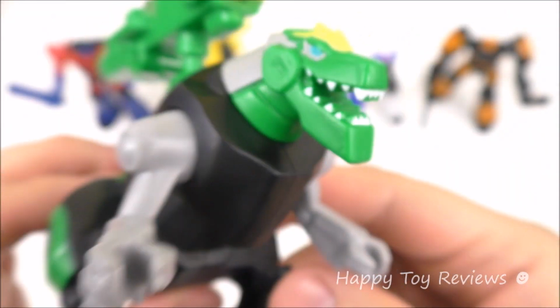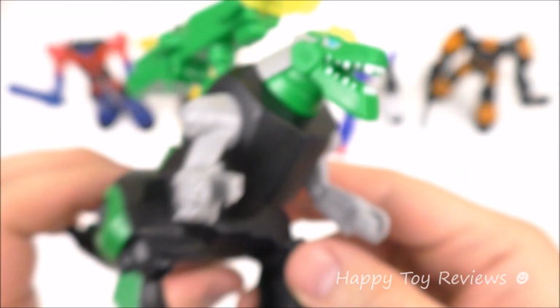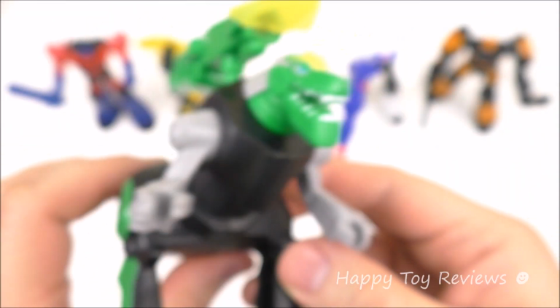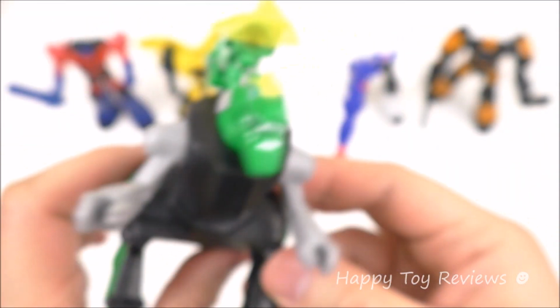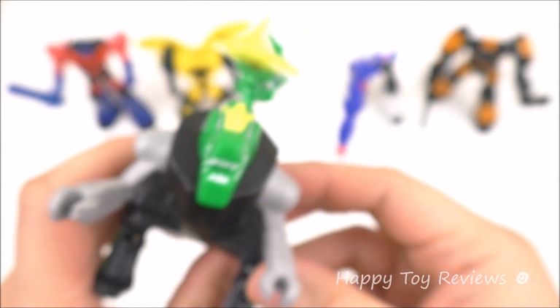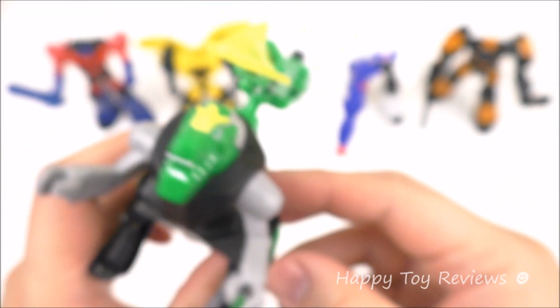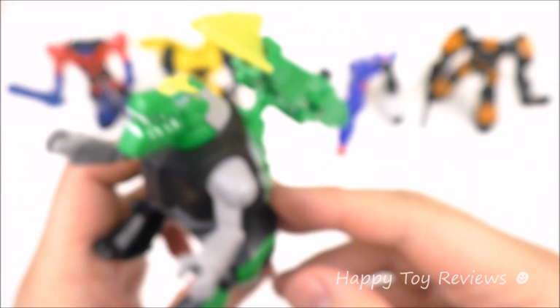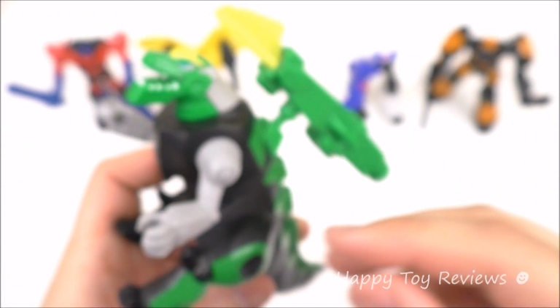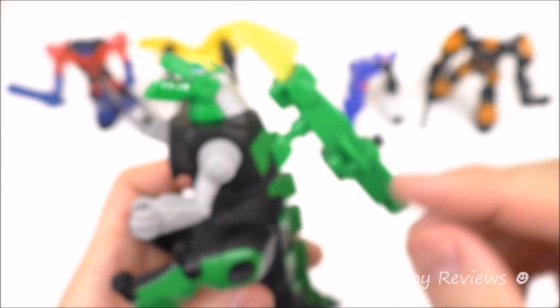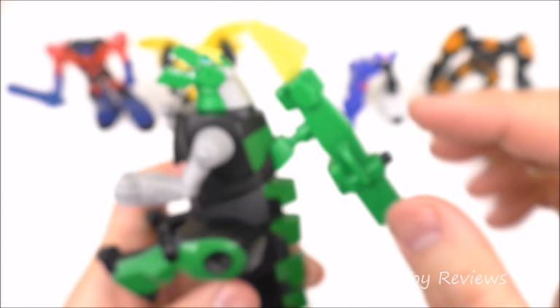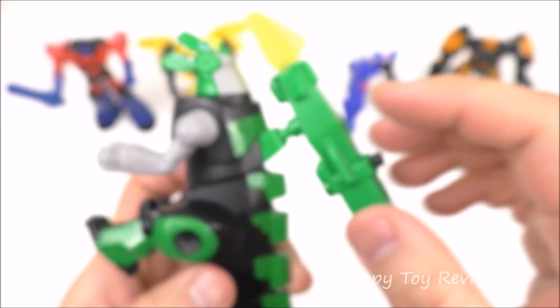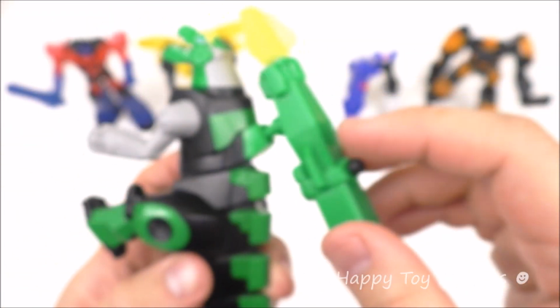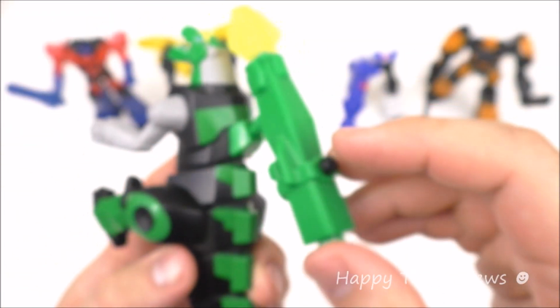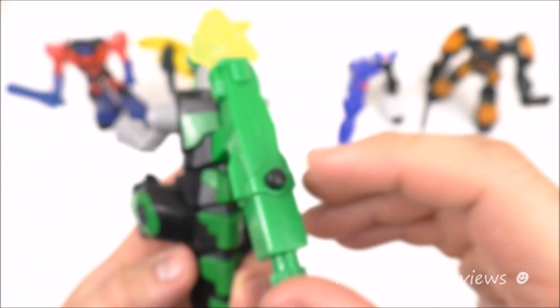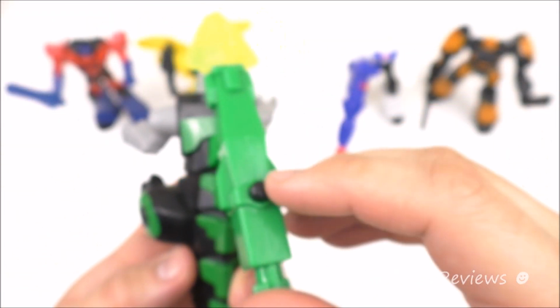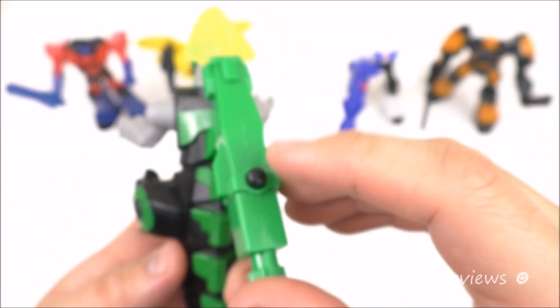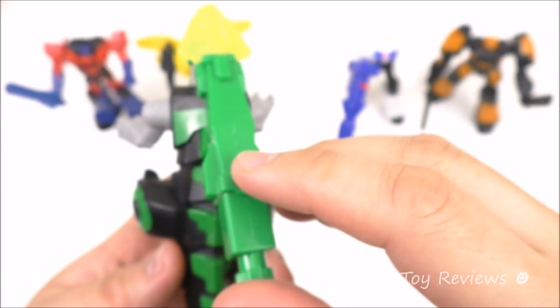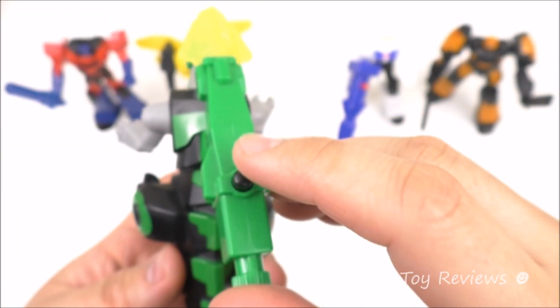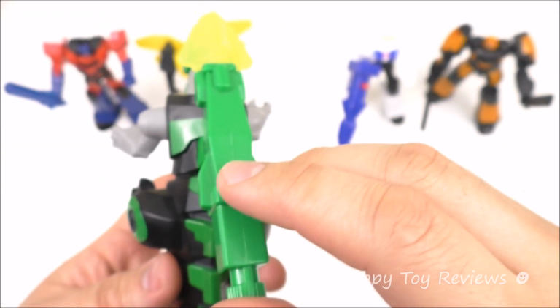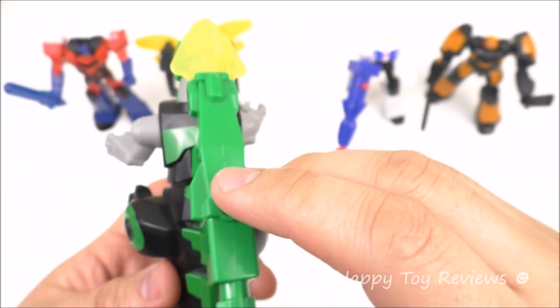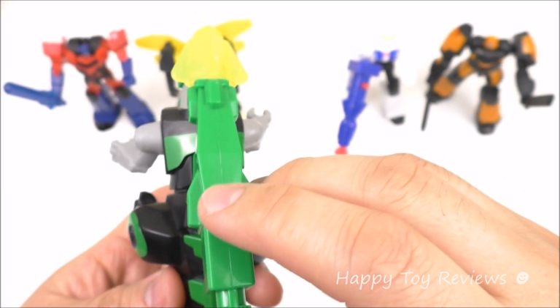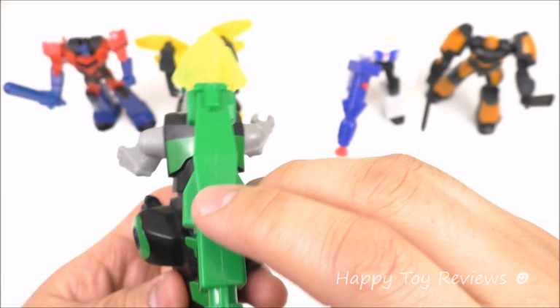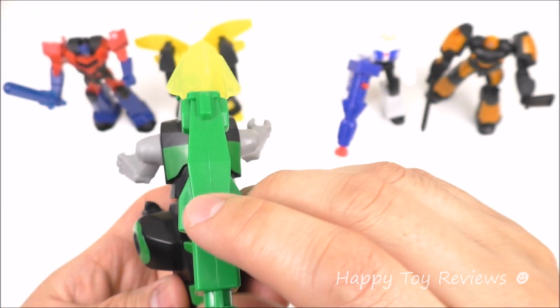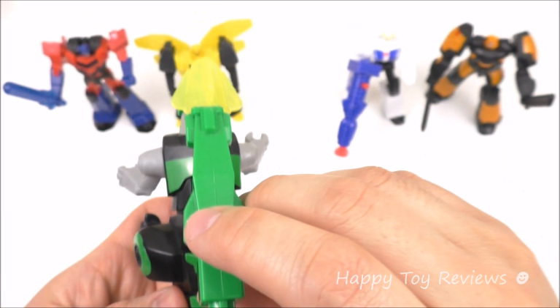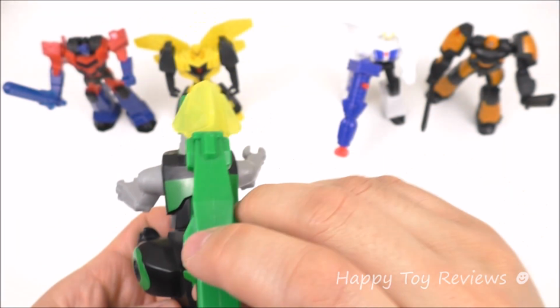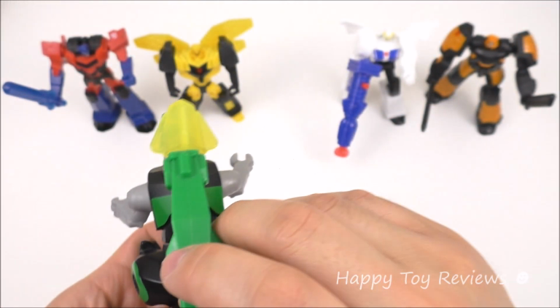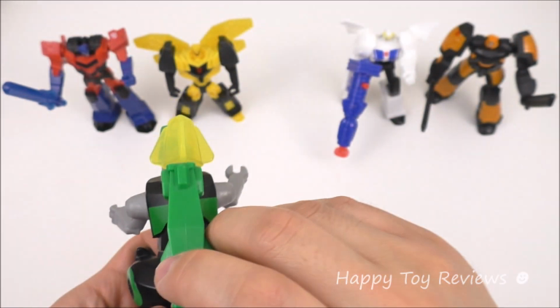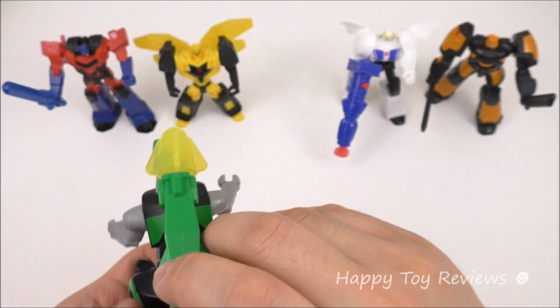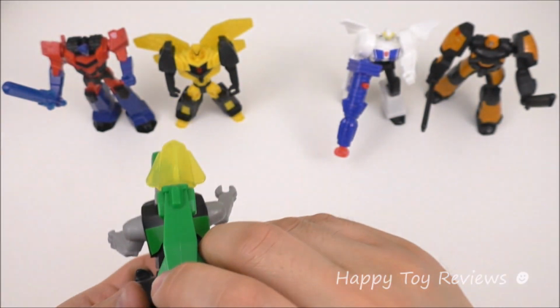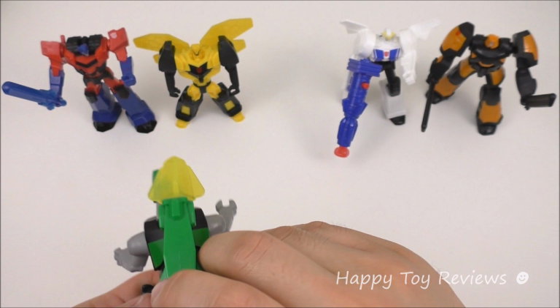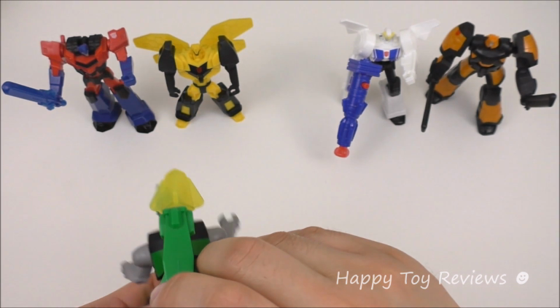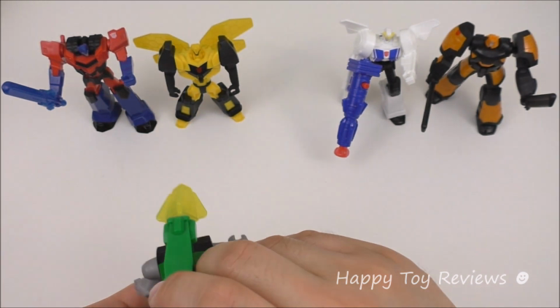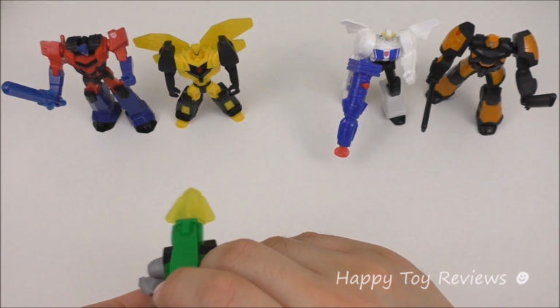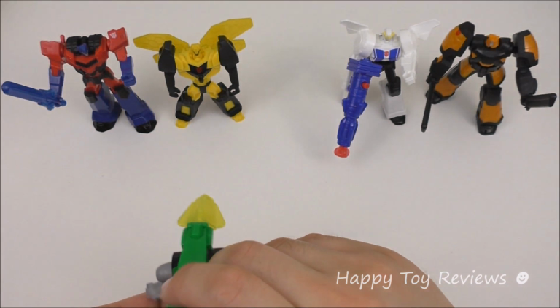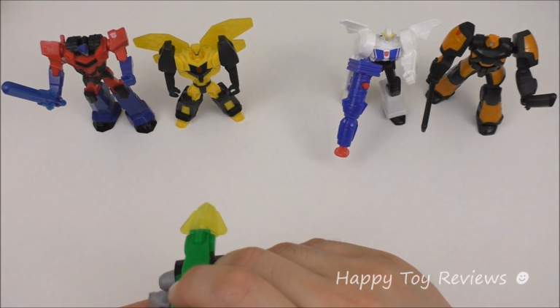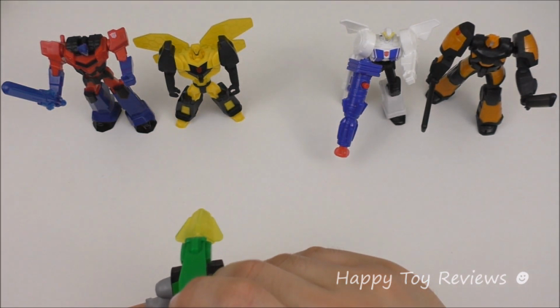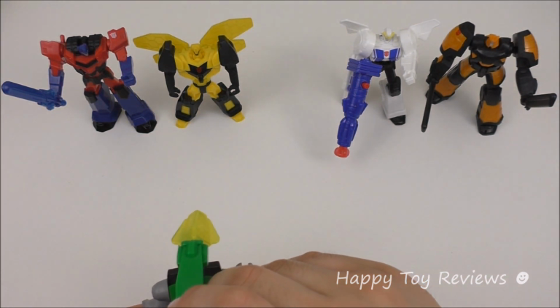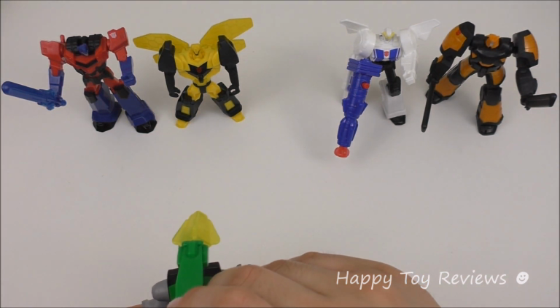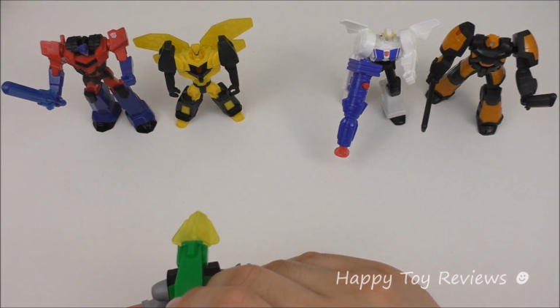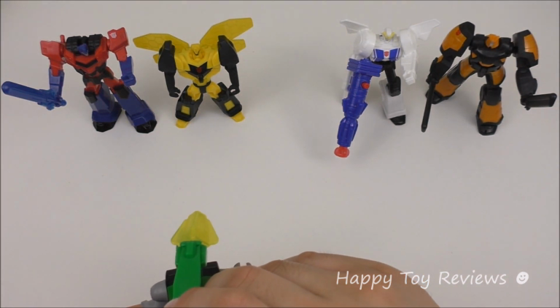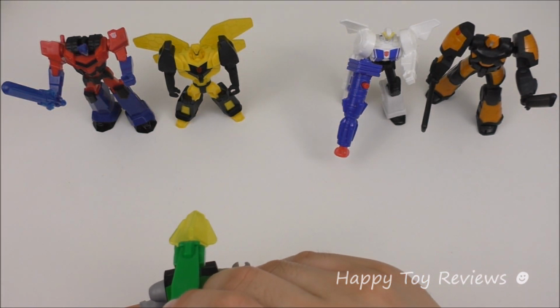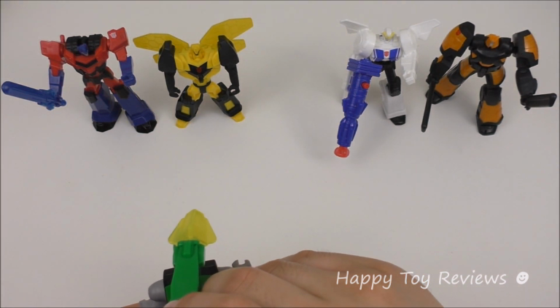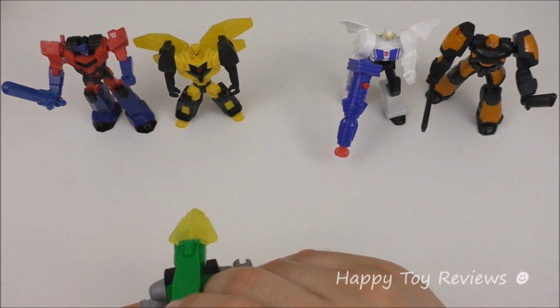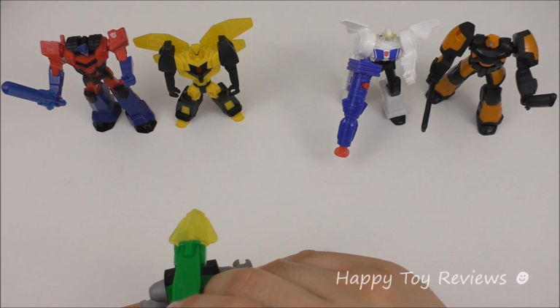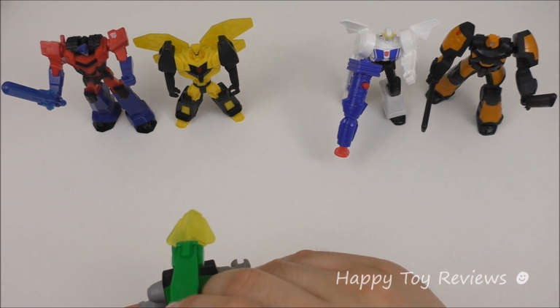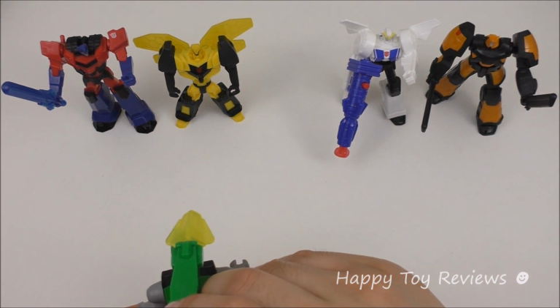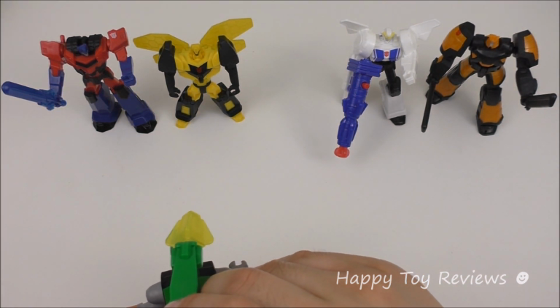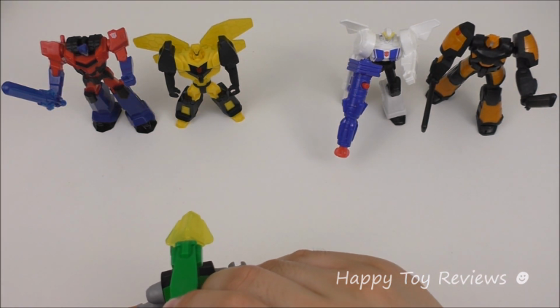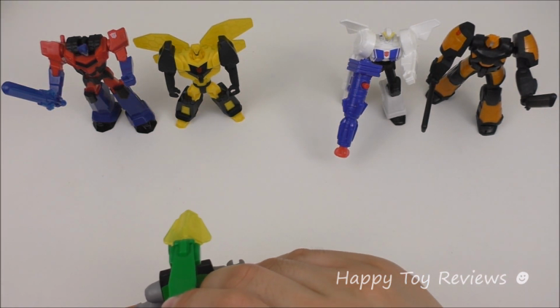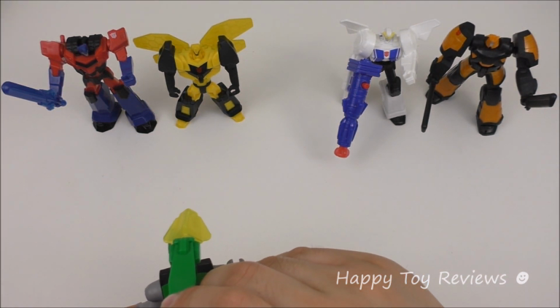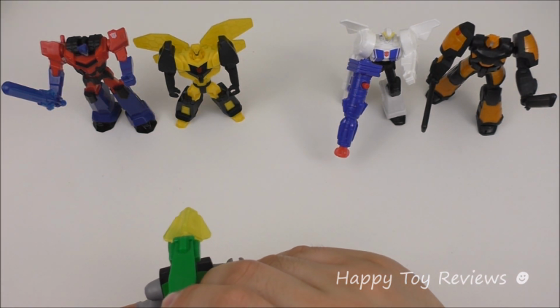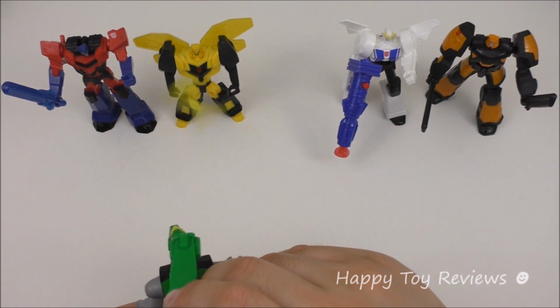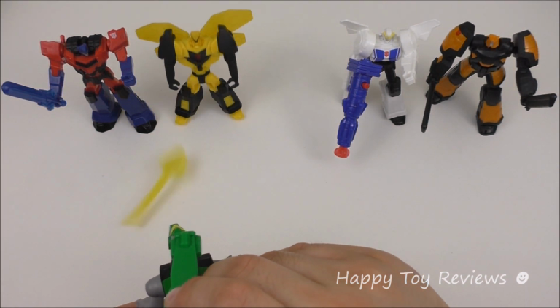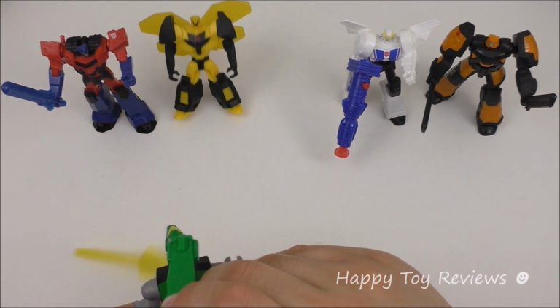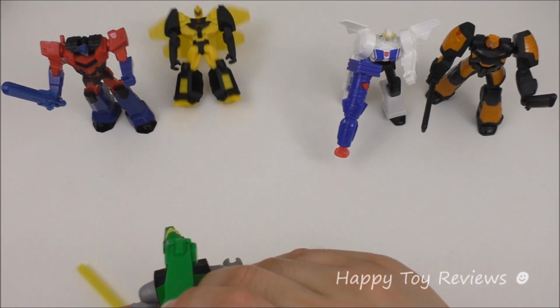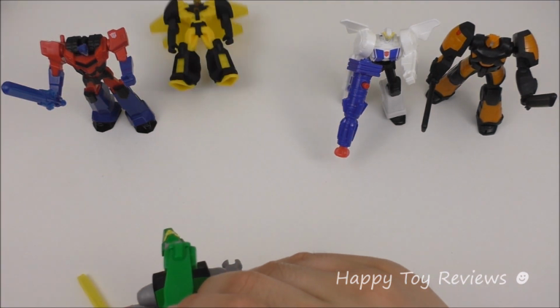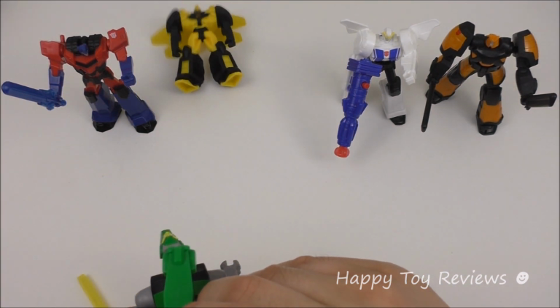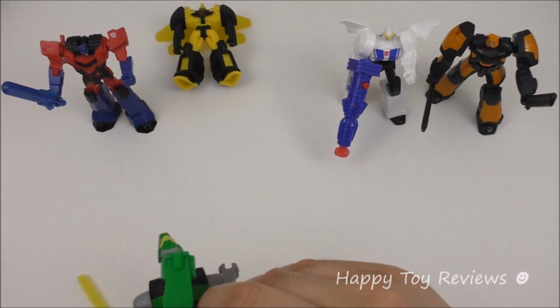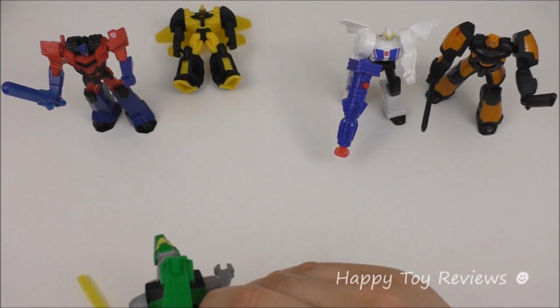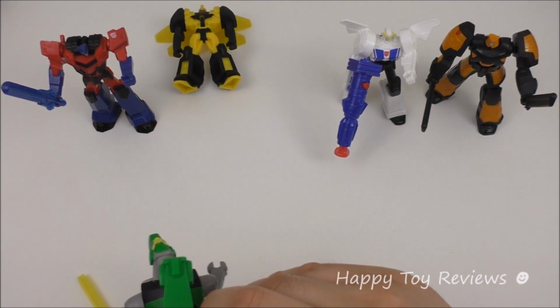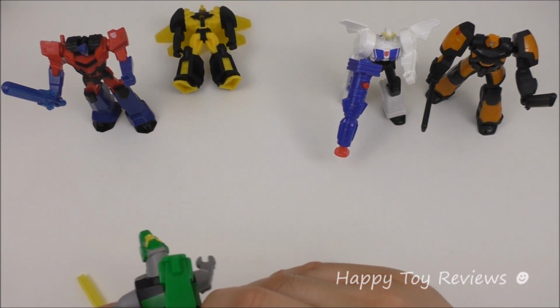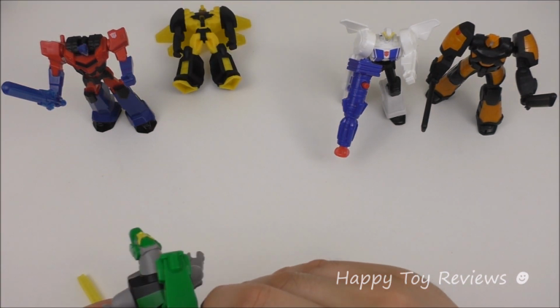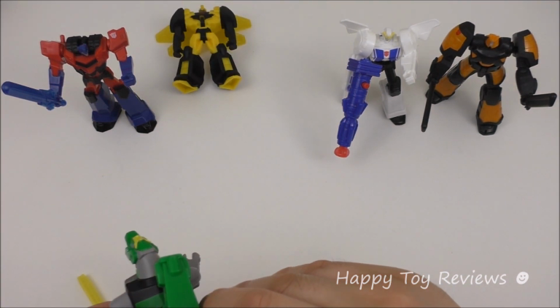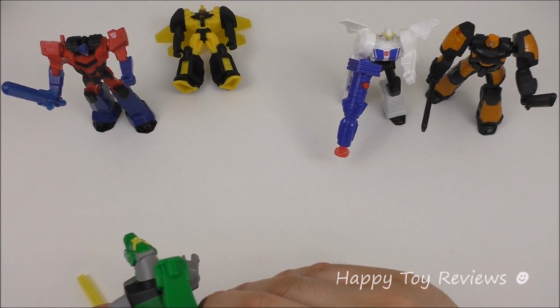Let's see Grimlock in action. All you have to do is push the button here — ready, set, fire!